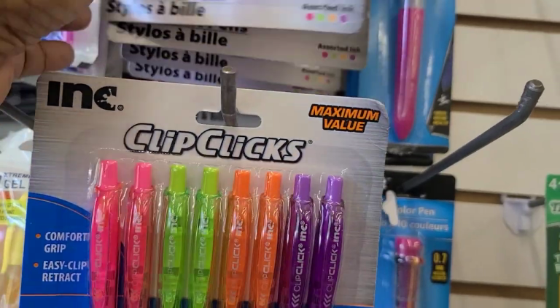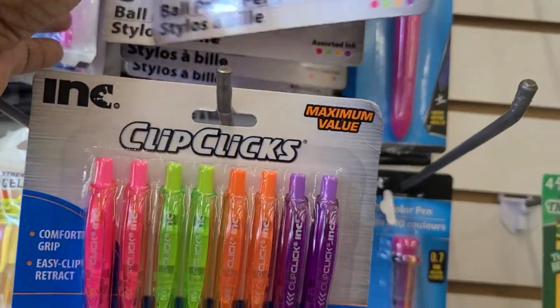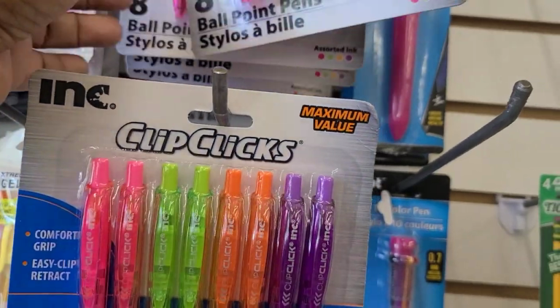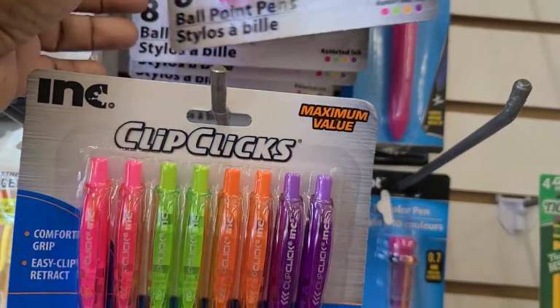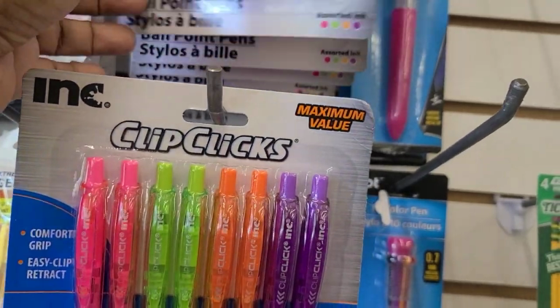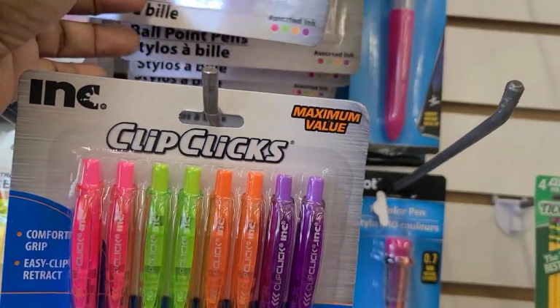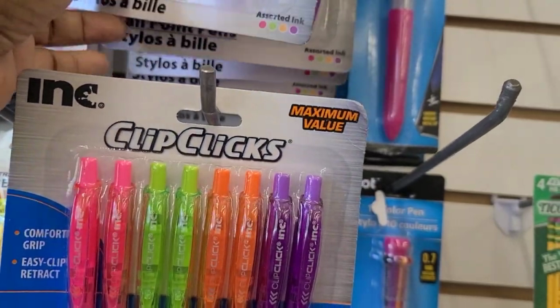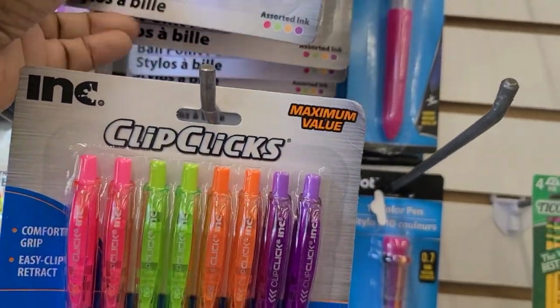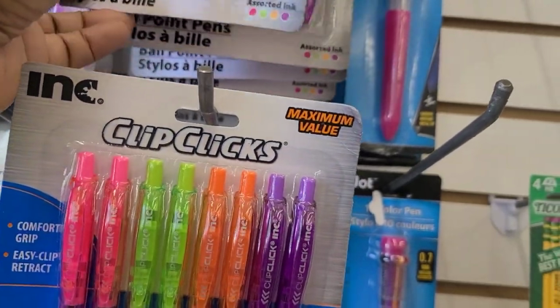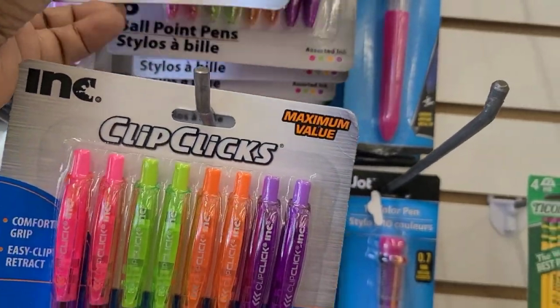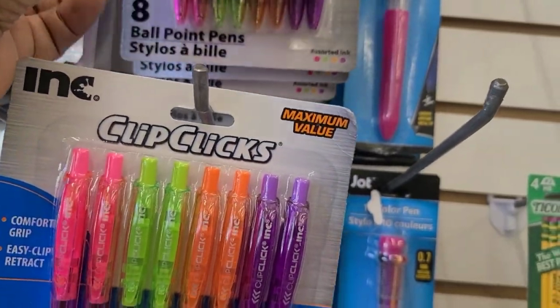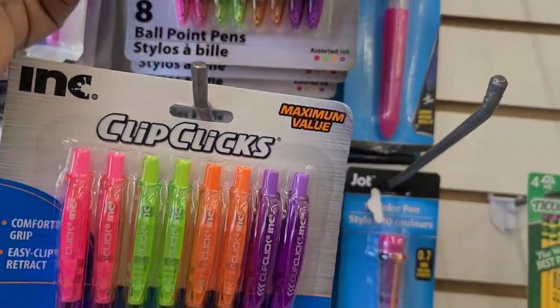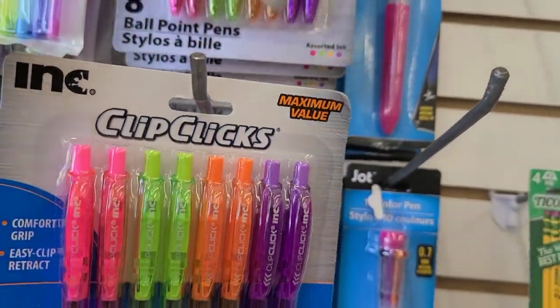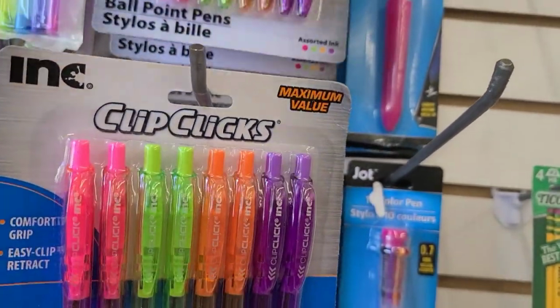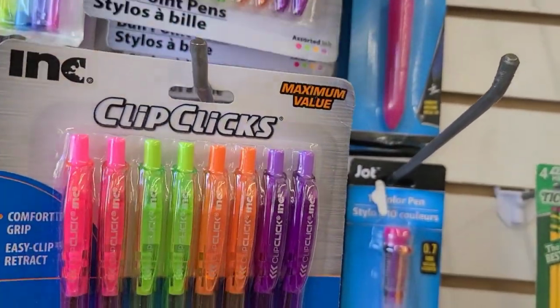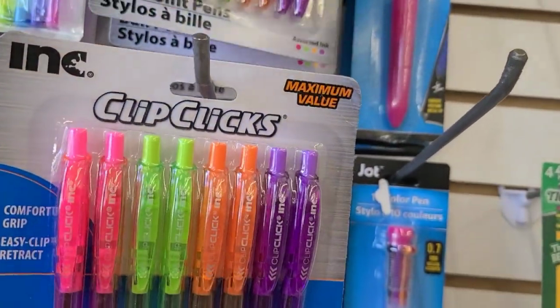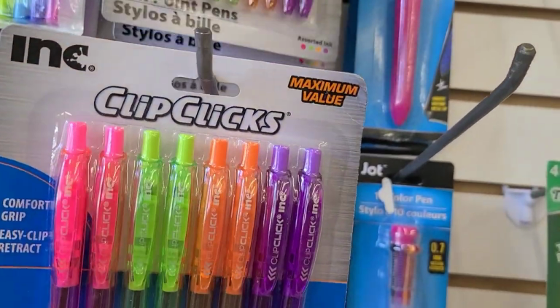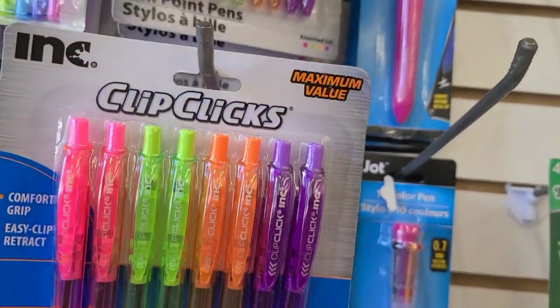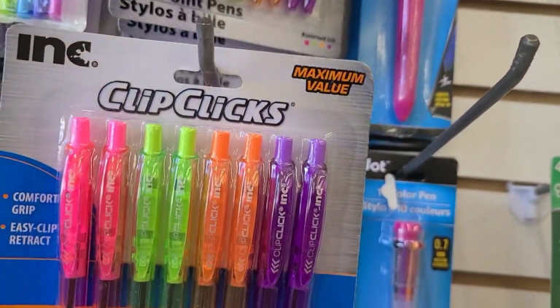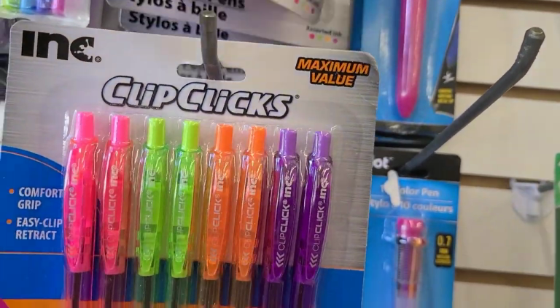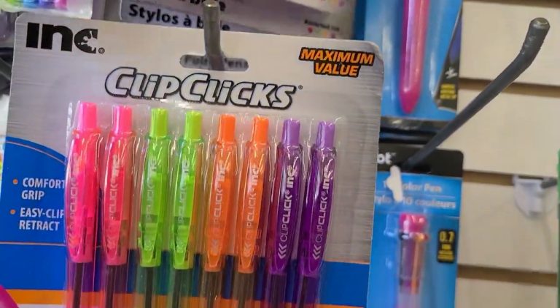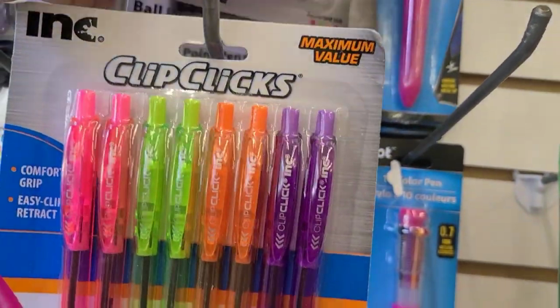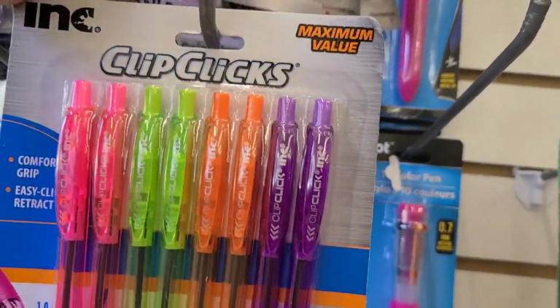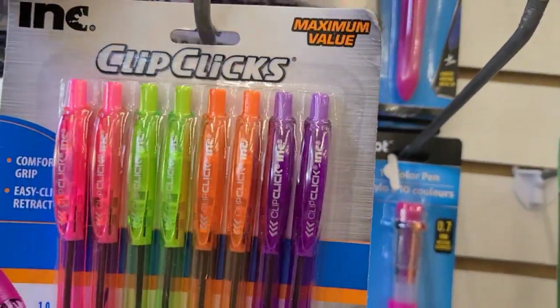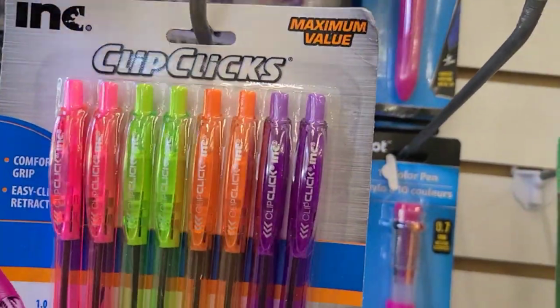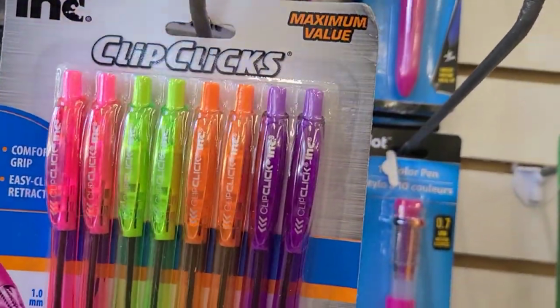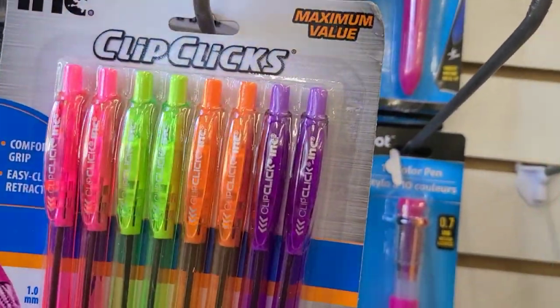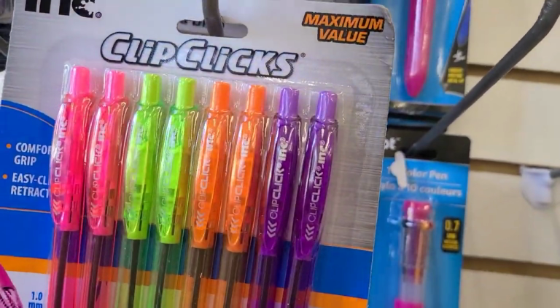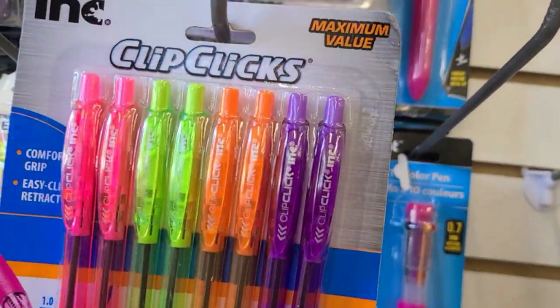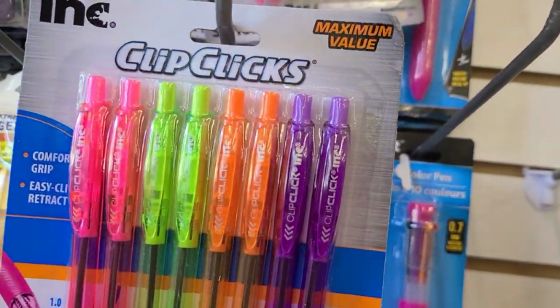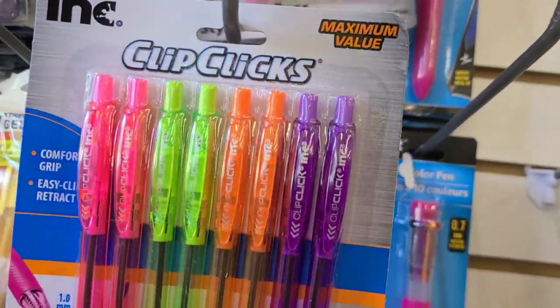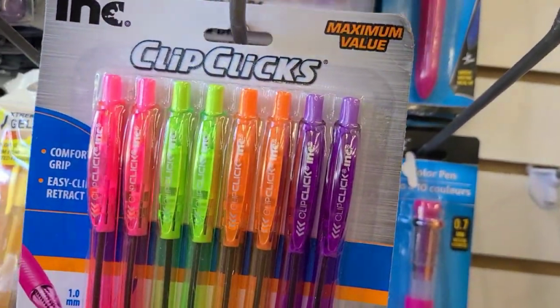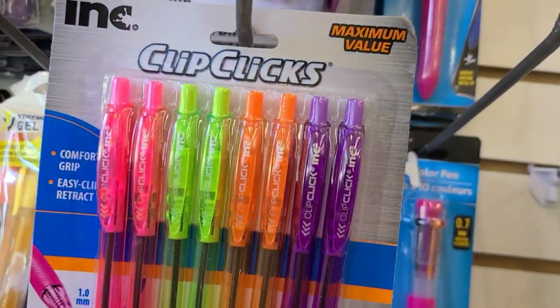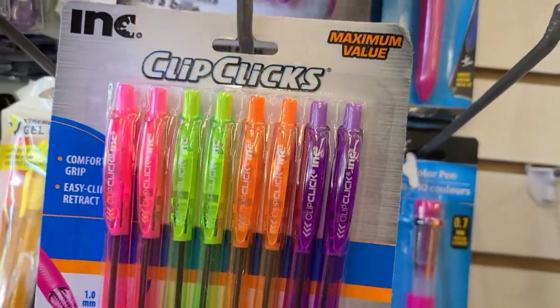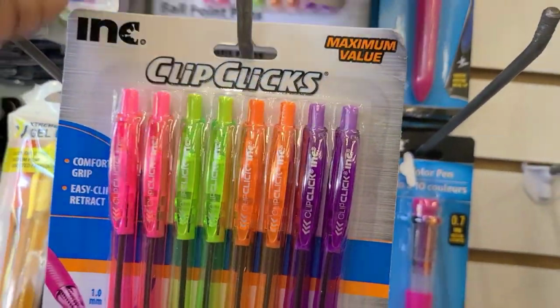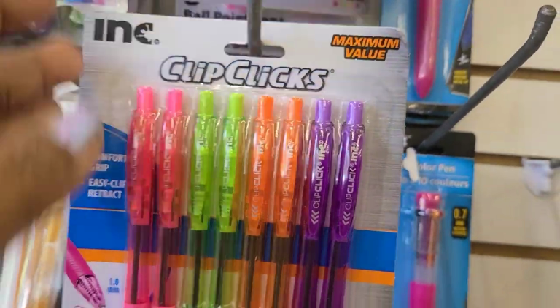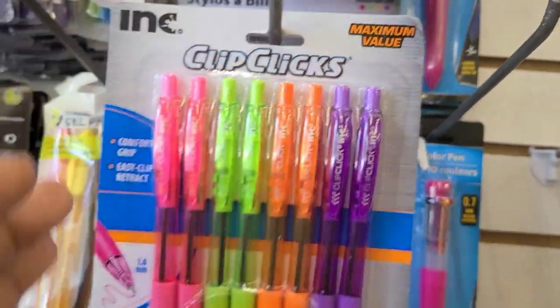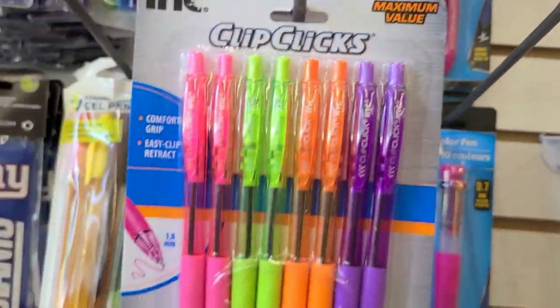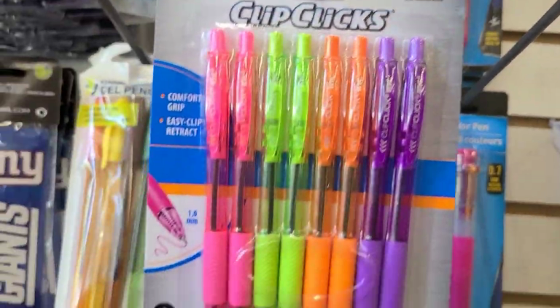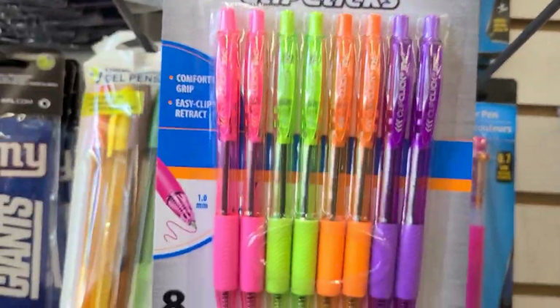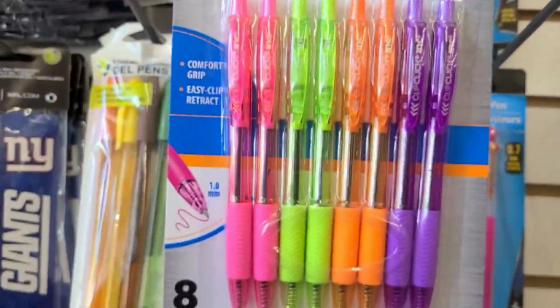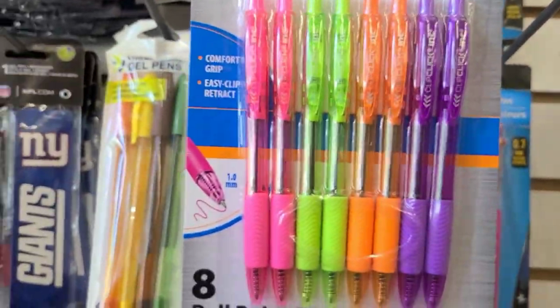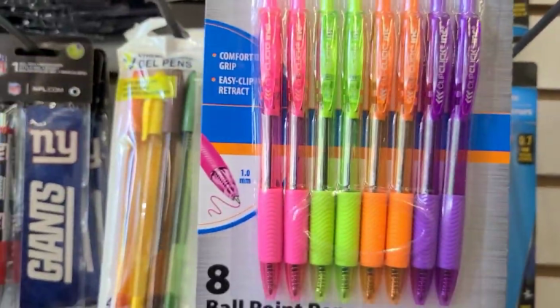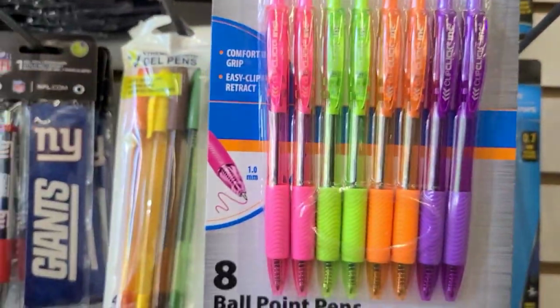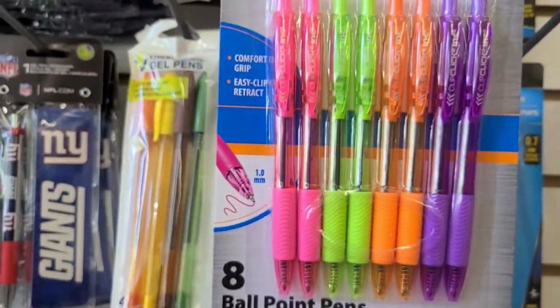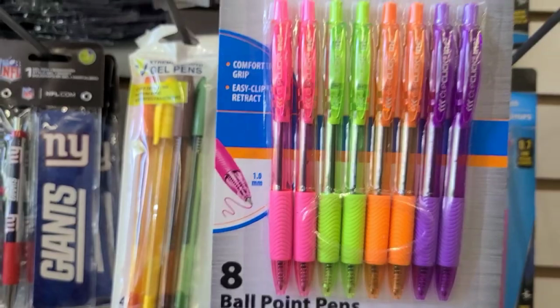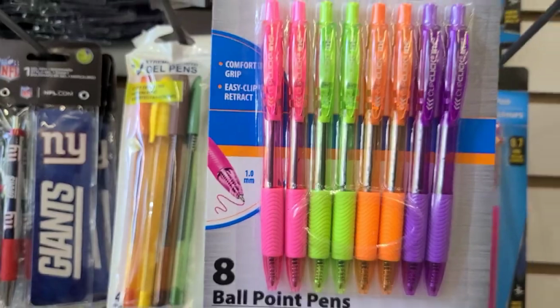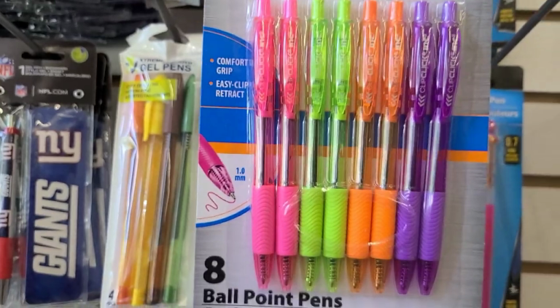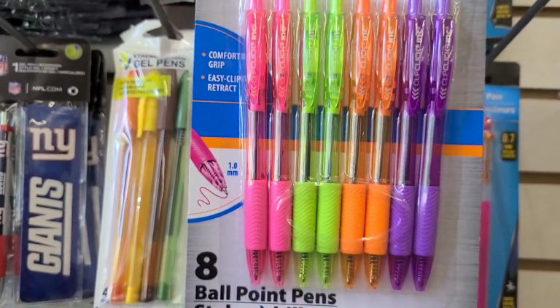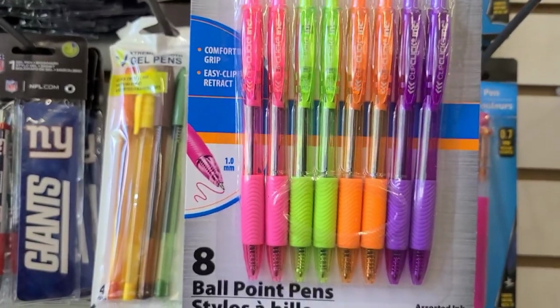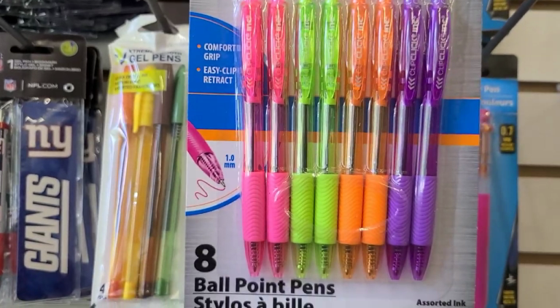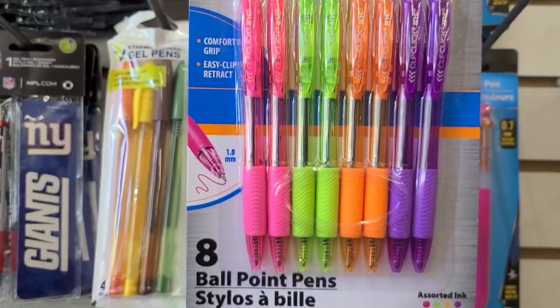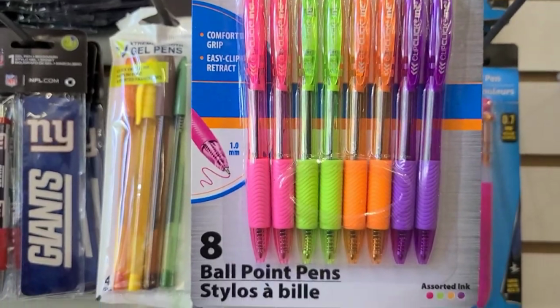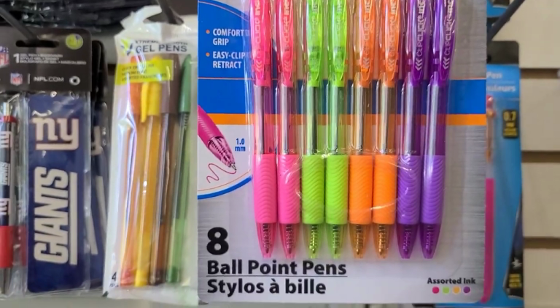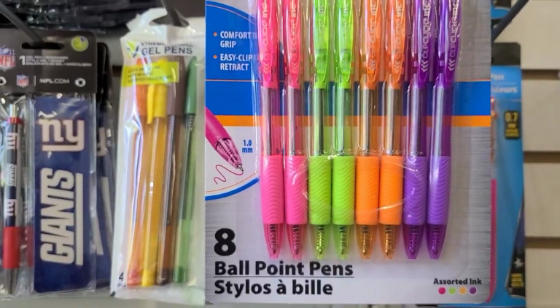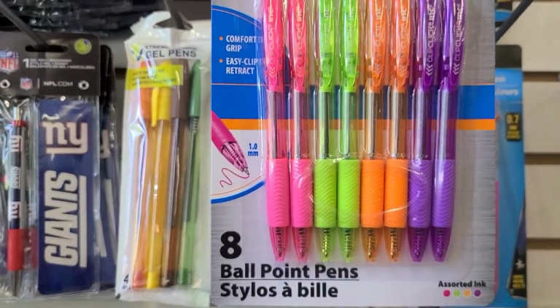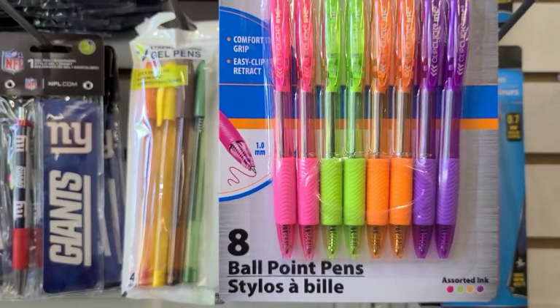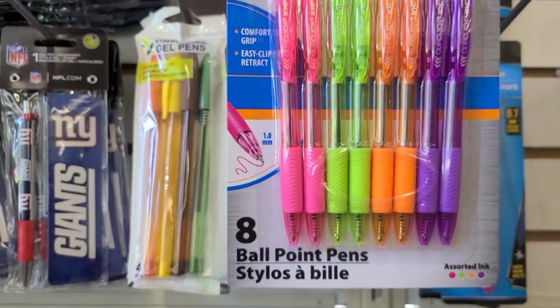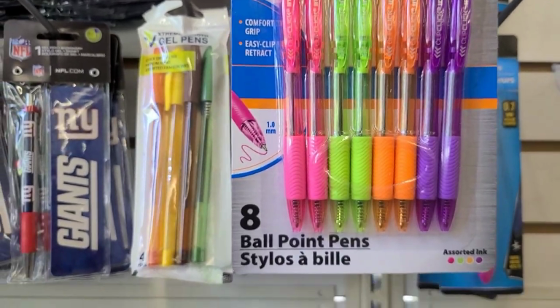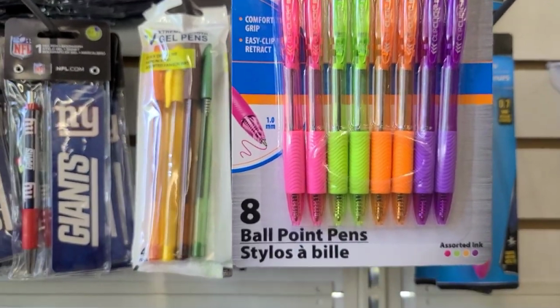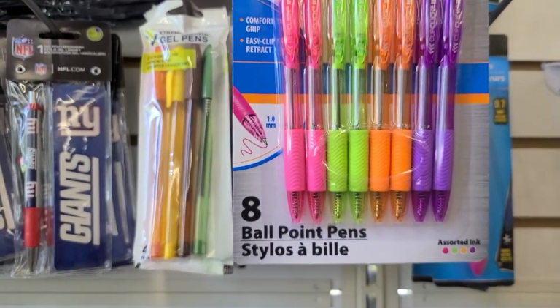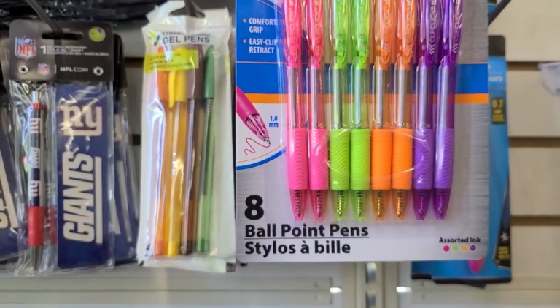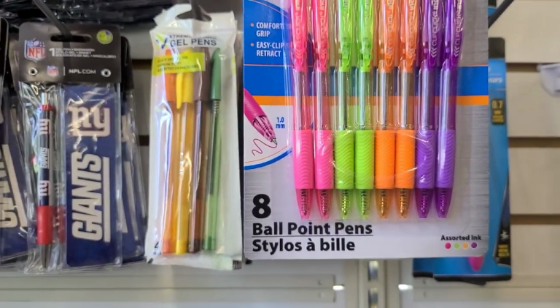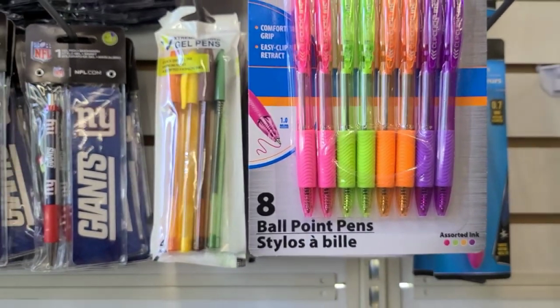They have these maximum value click clip, eight ballpoint pens. These are the colors they write — on the bottom there's another one with some different colors, but this is the only one I found here, they were at another store too.